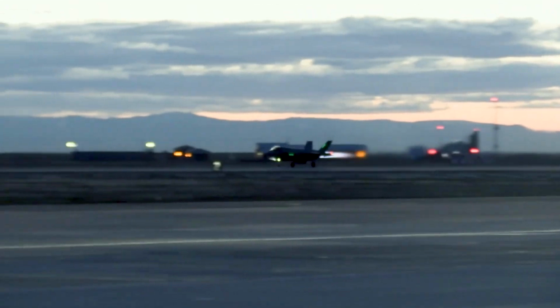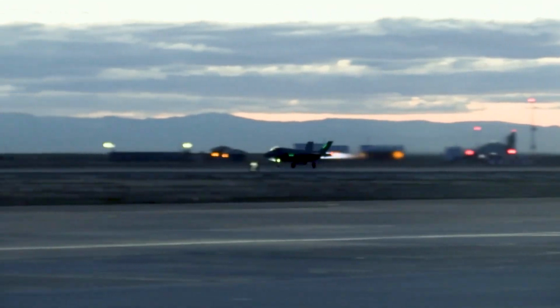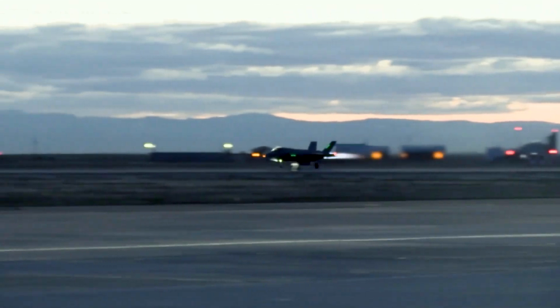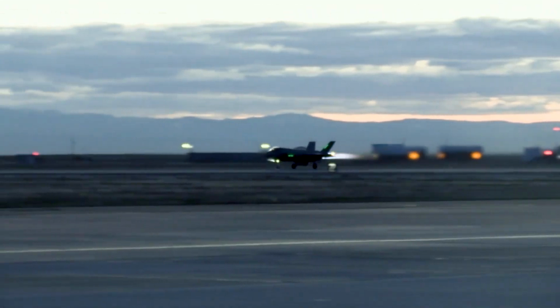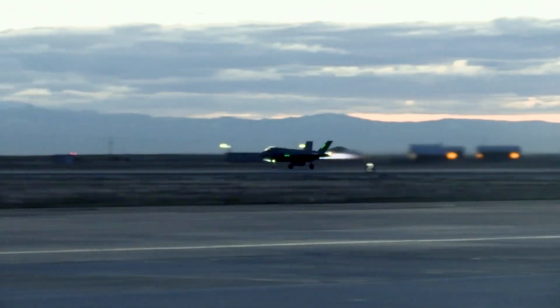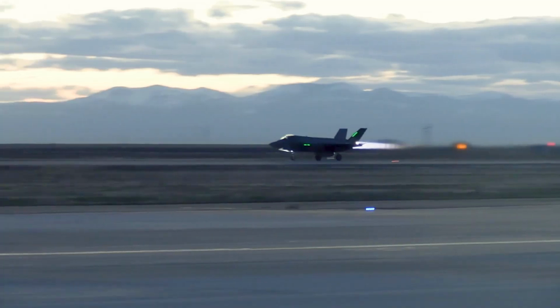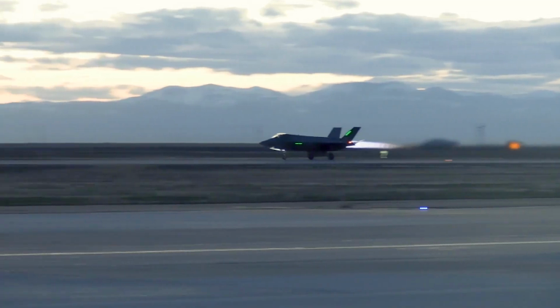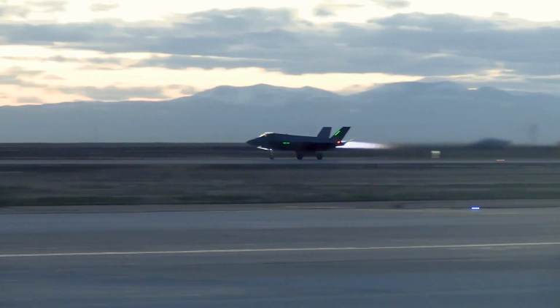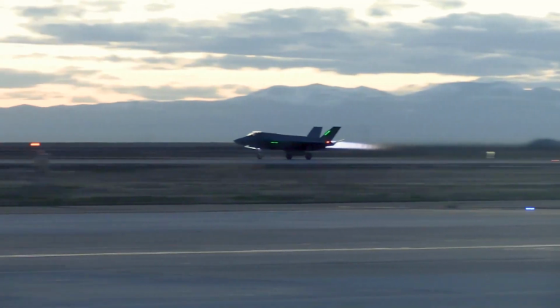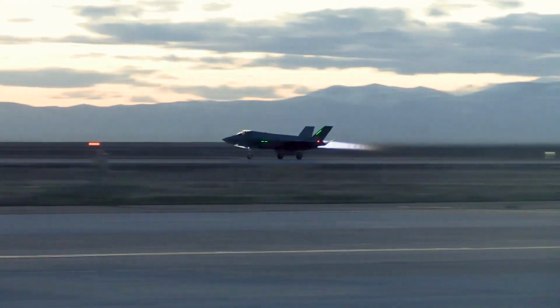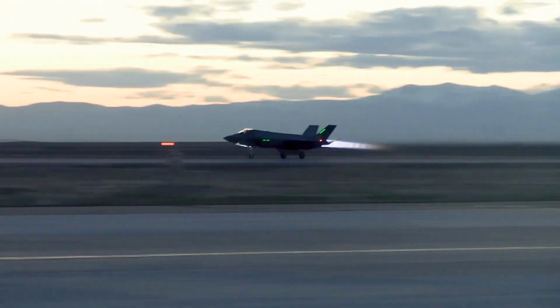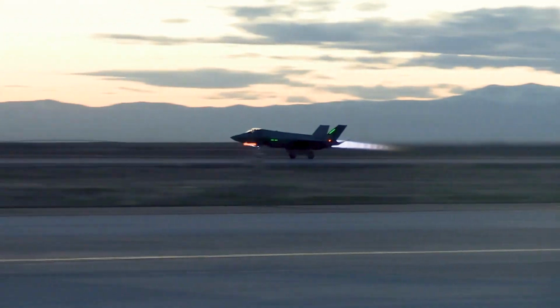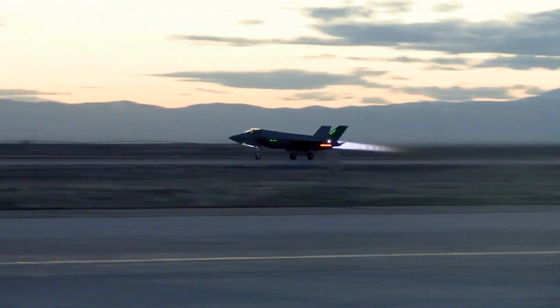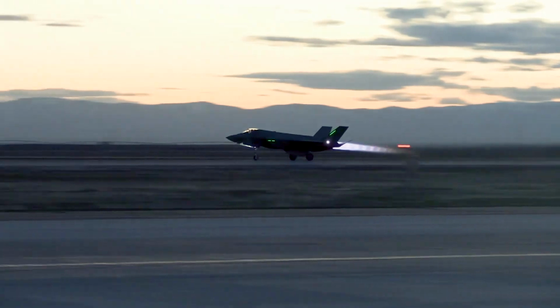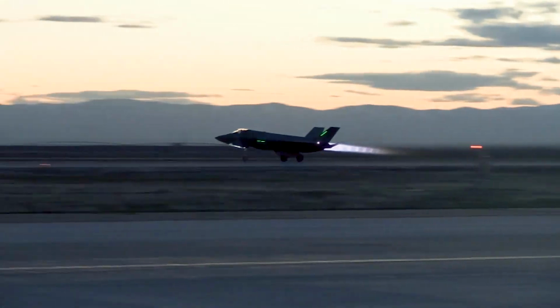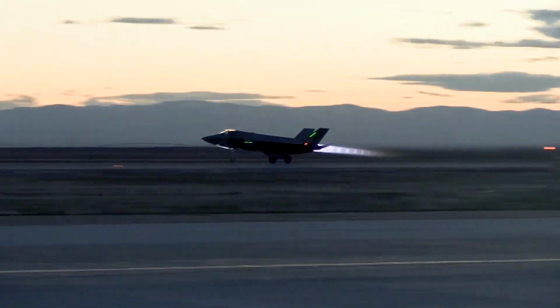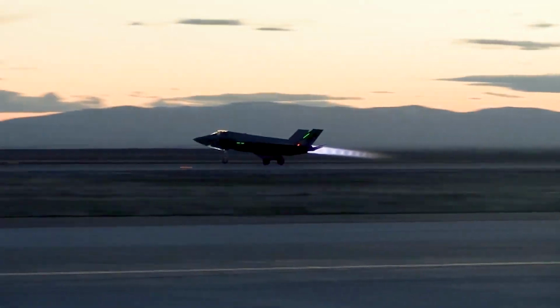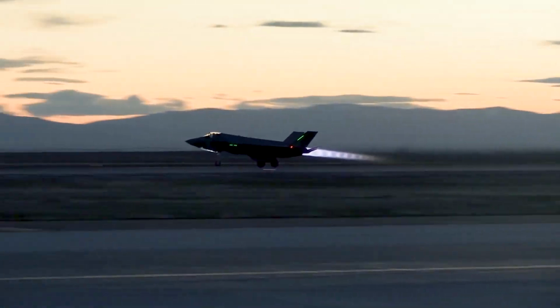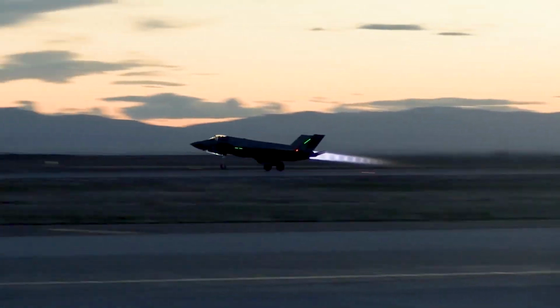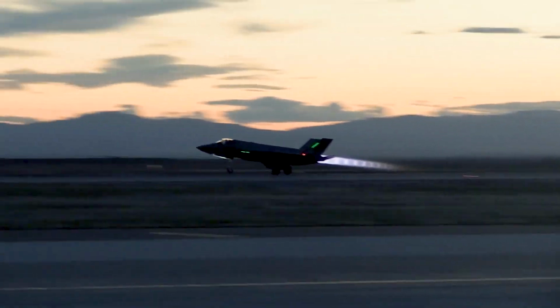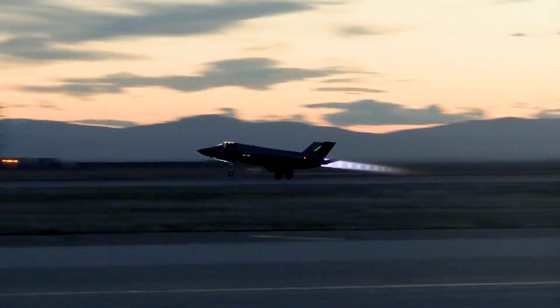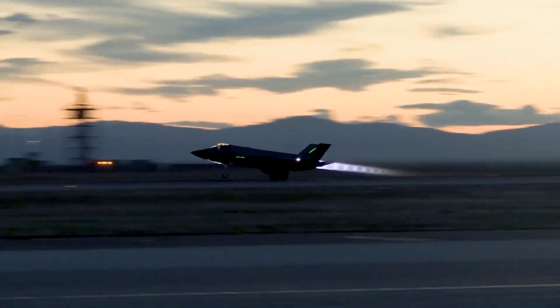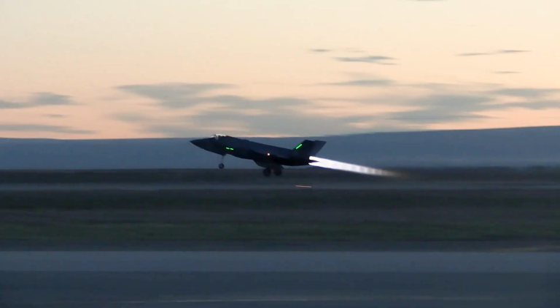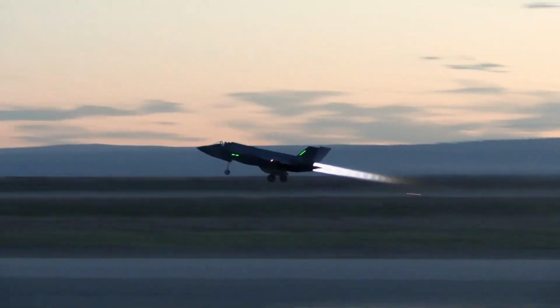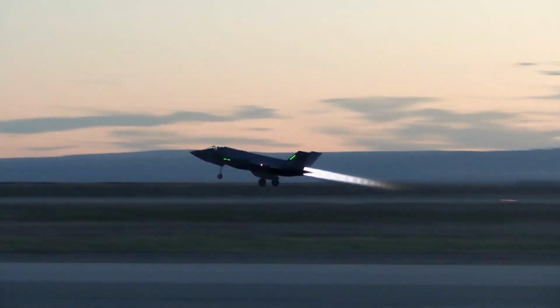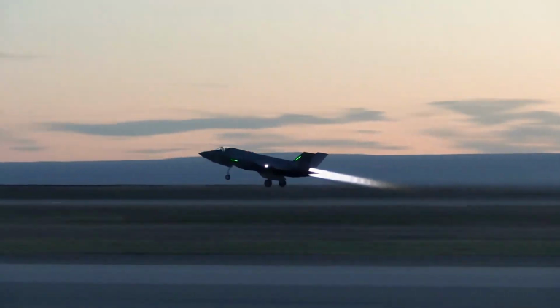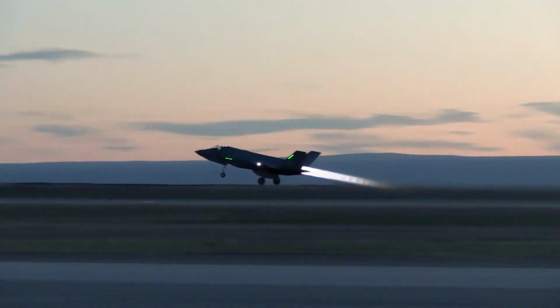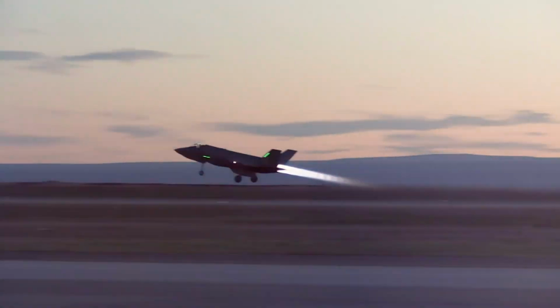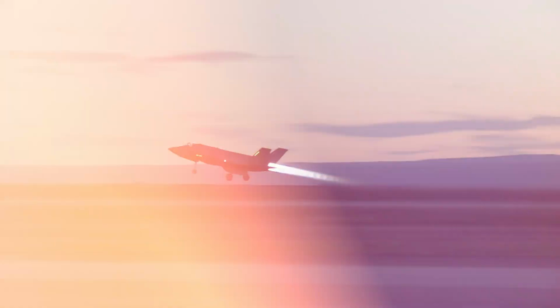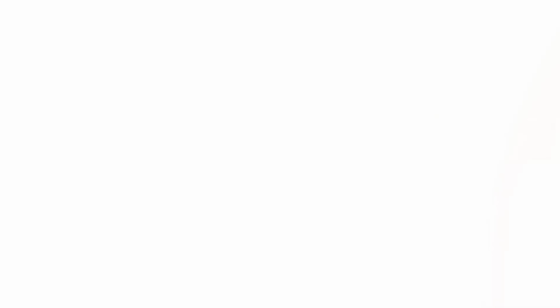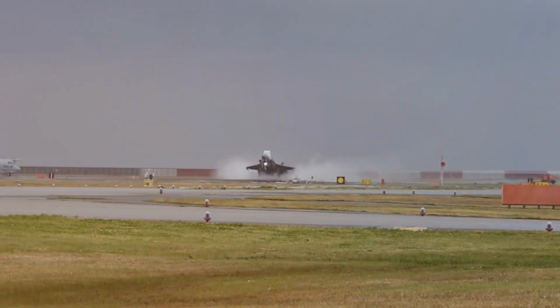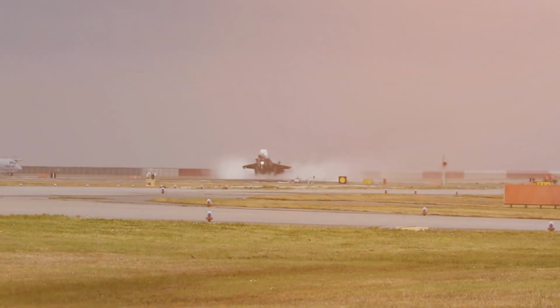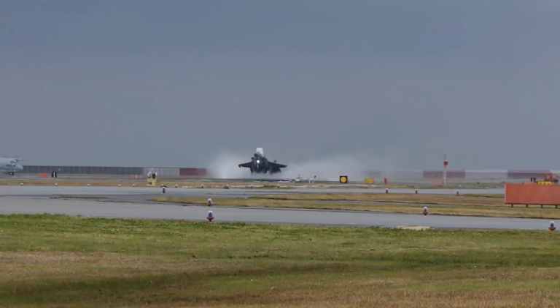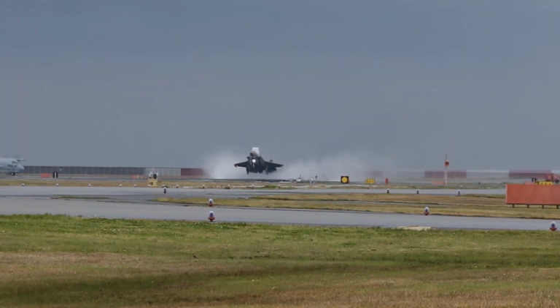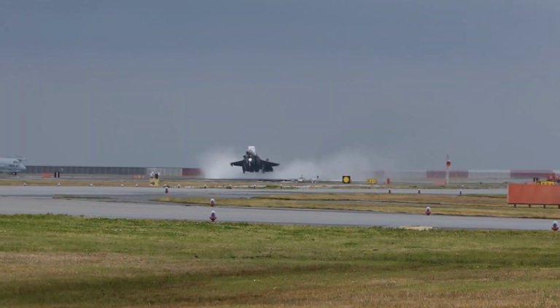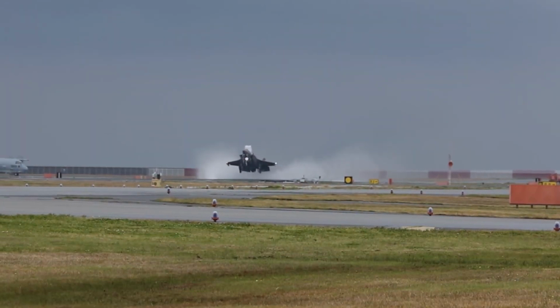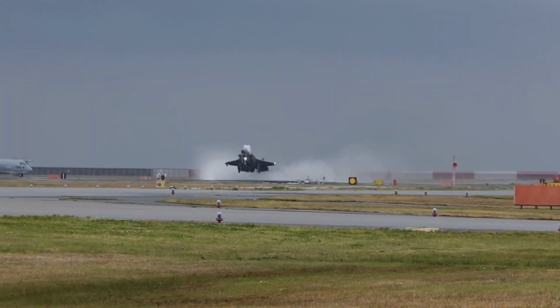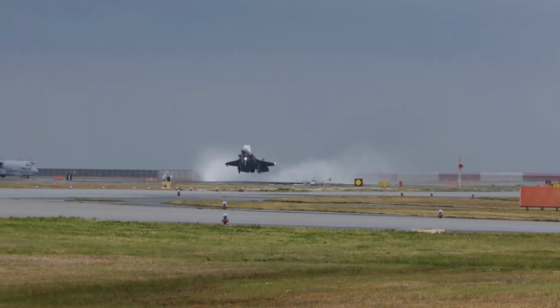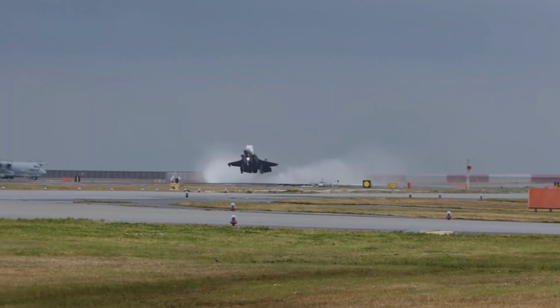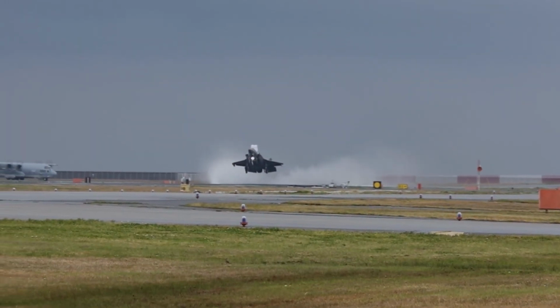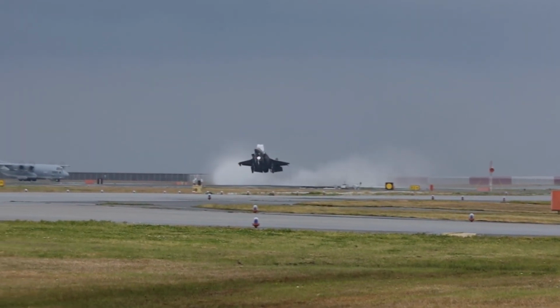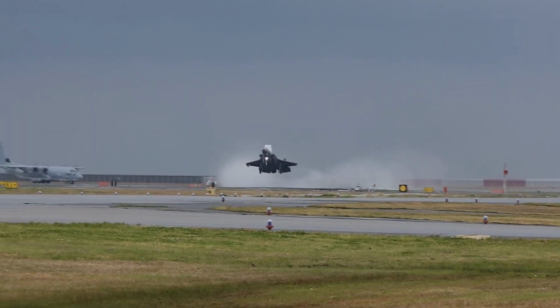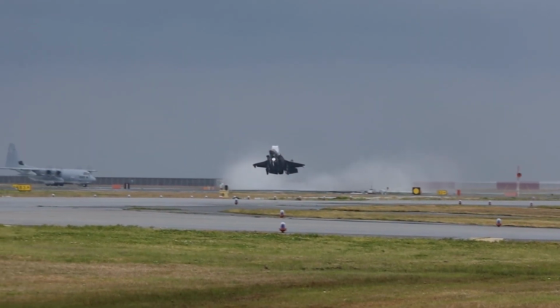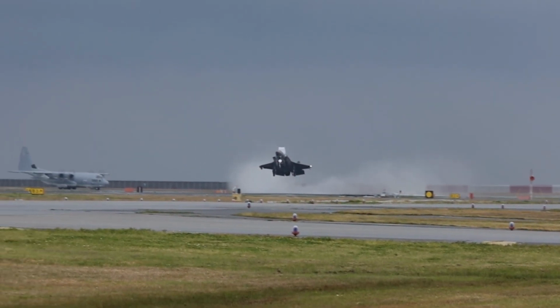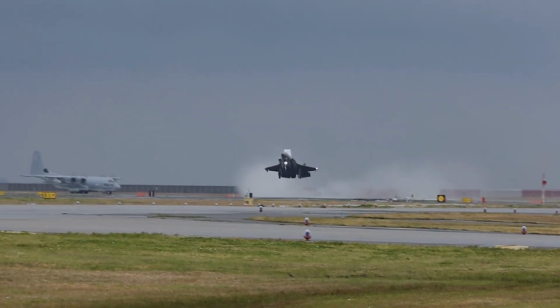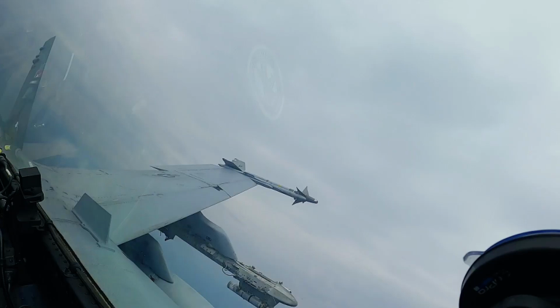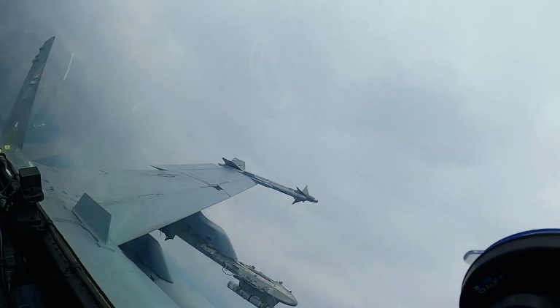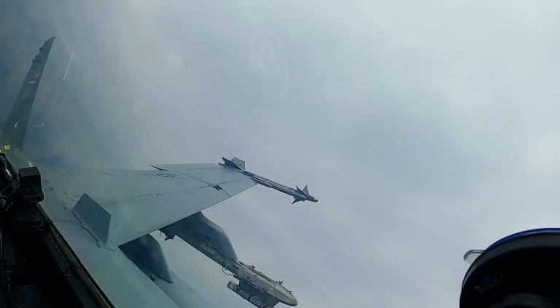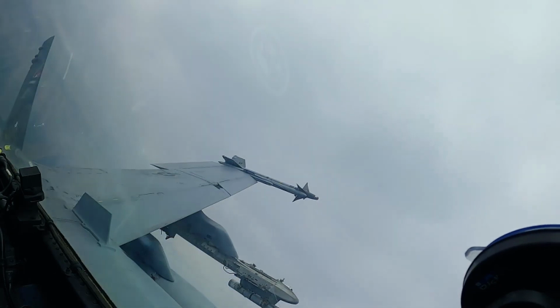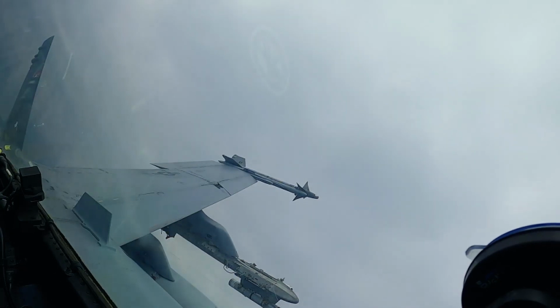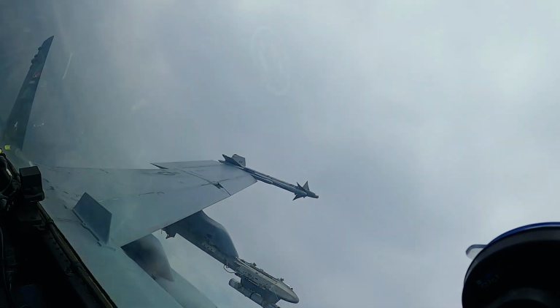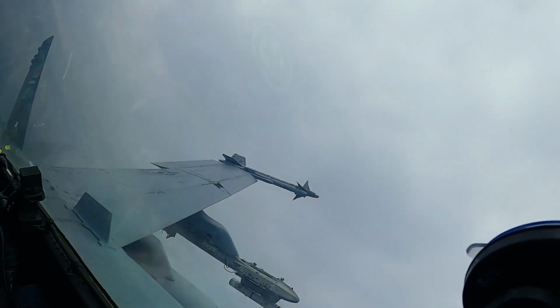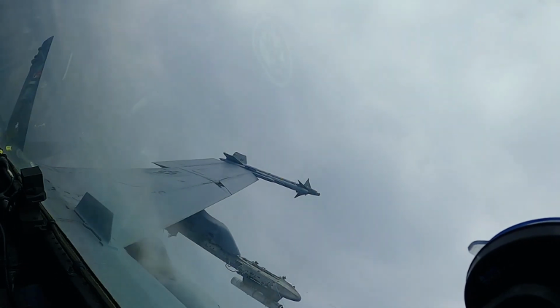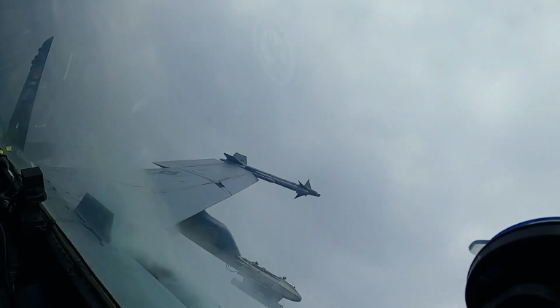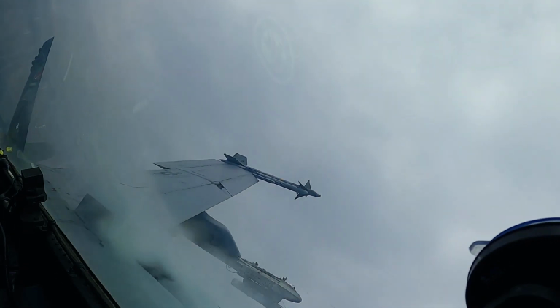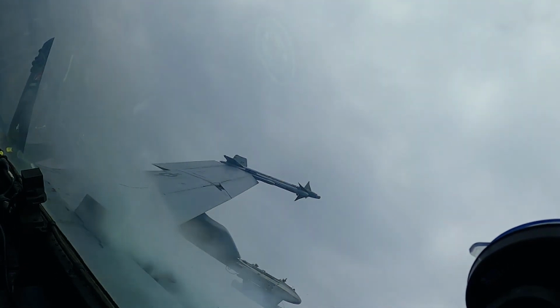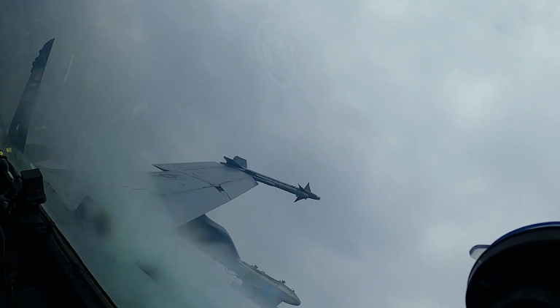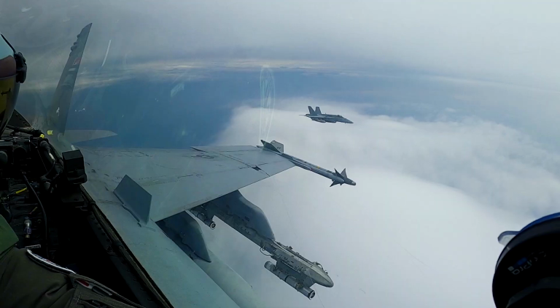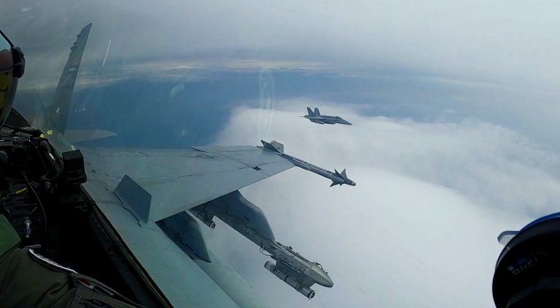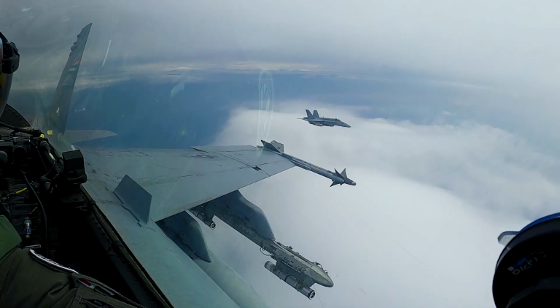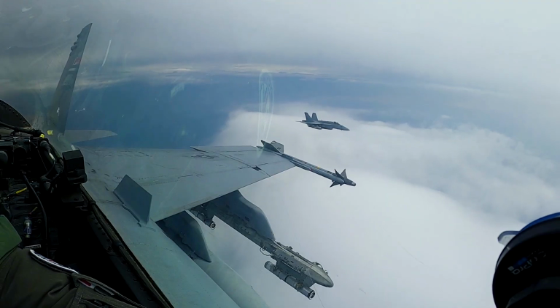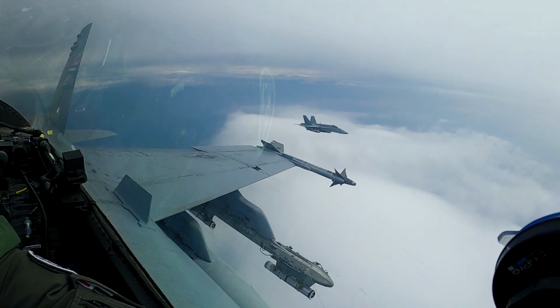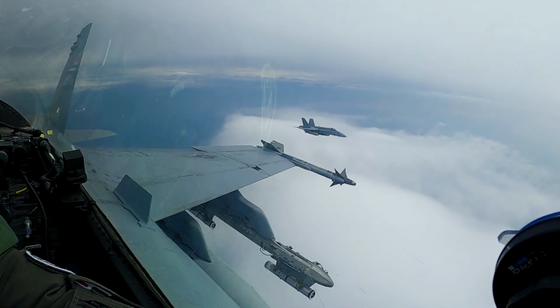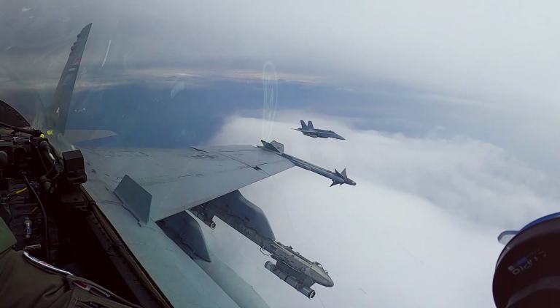The F-35B is a highly maneuverable aircraft. It is equipped with a powerful engine and a state-of-the-art flight control system.